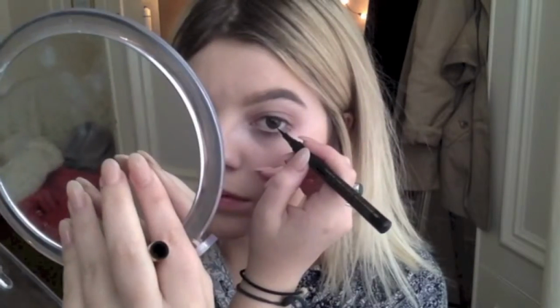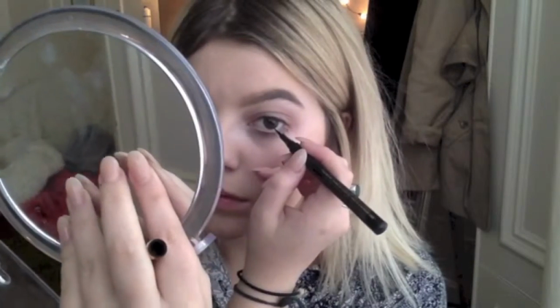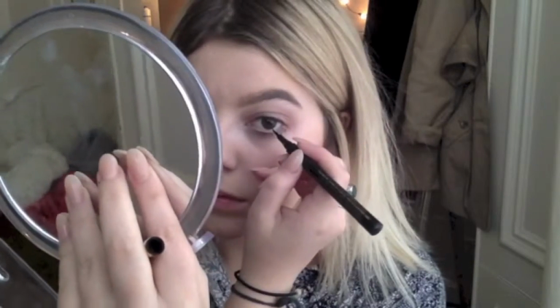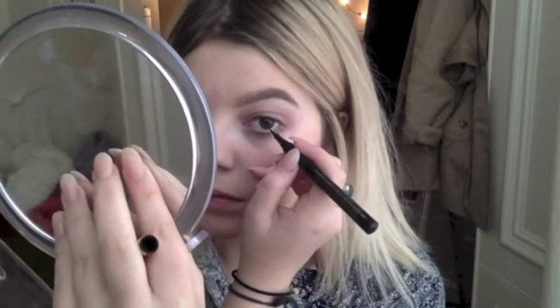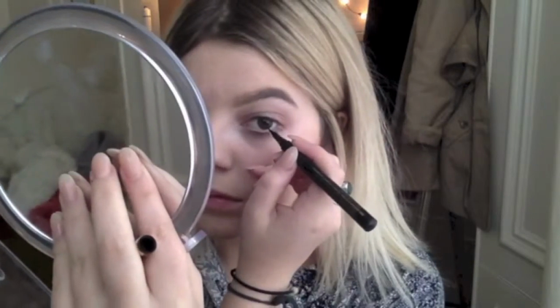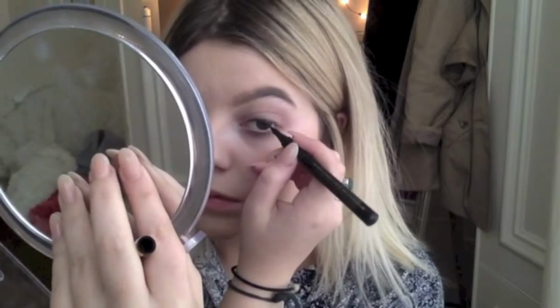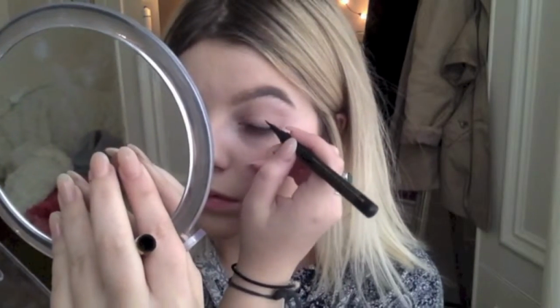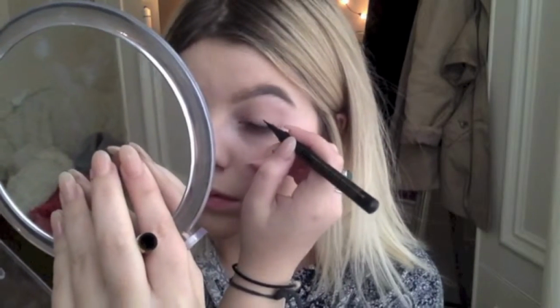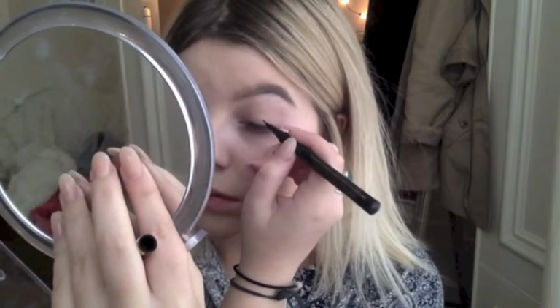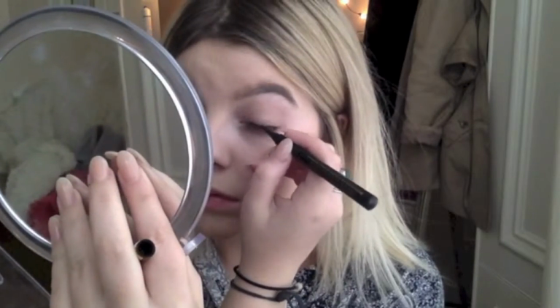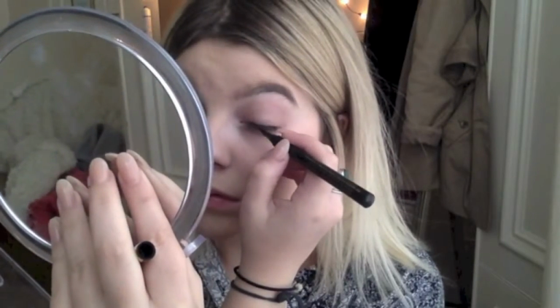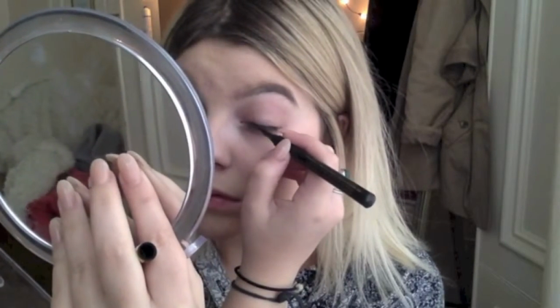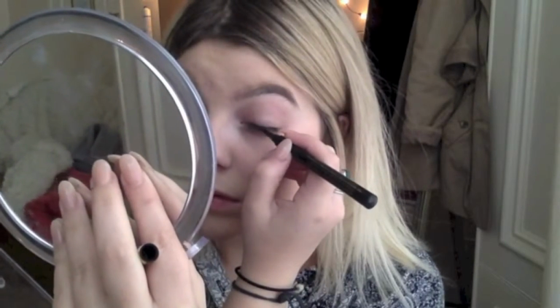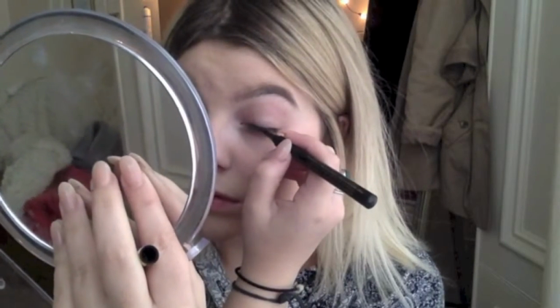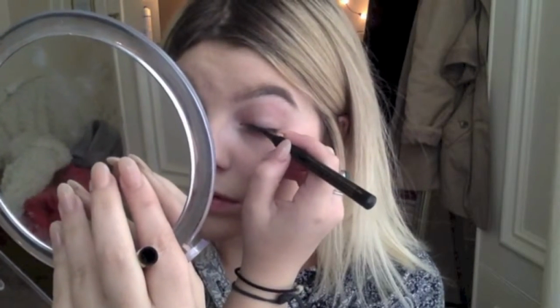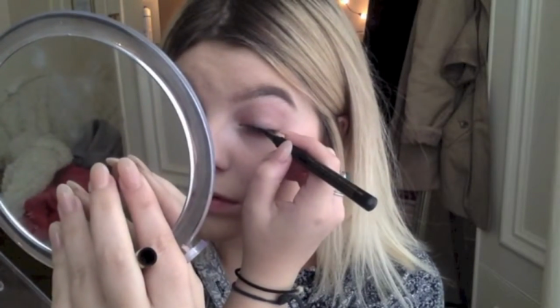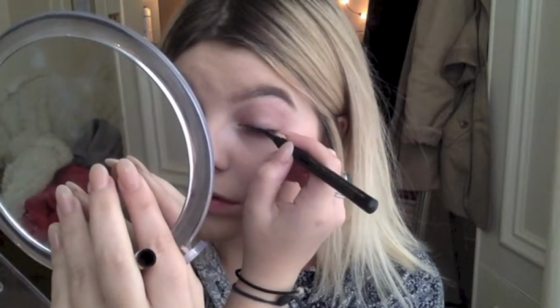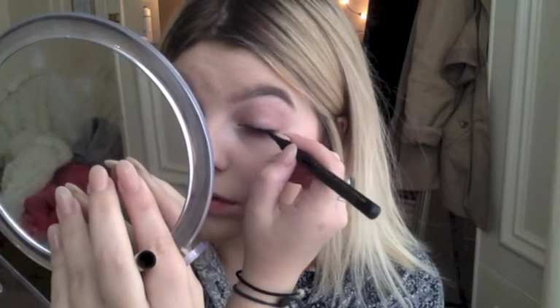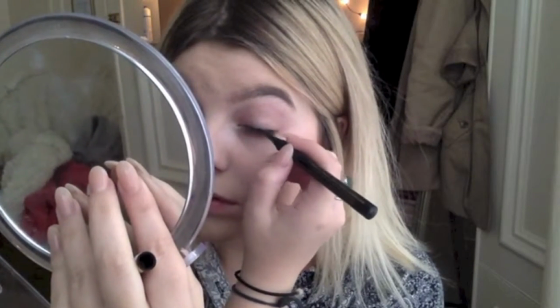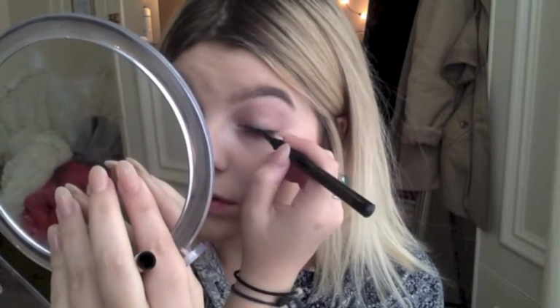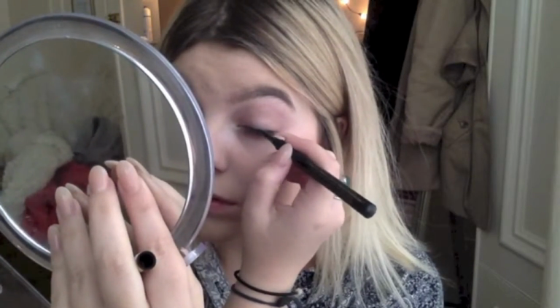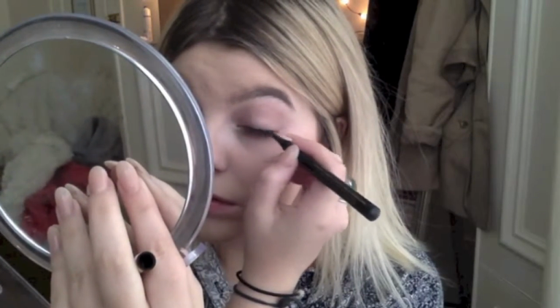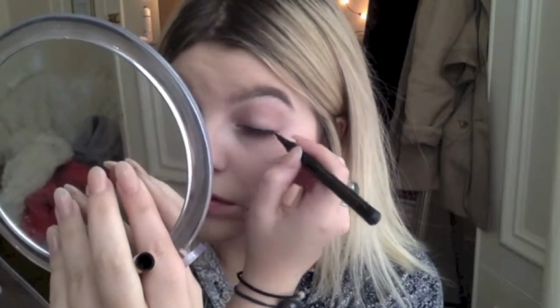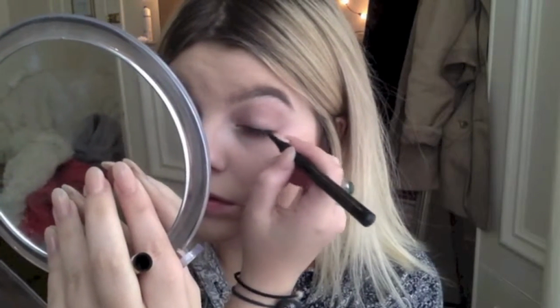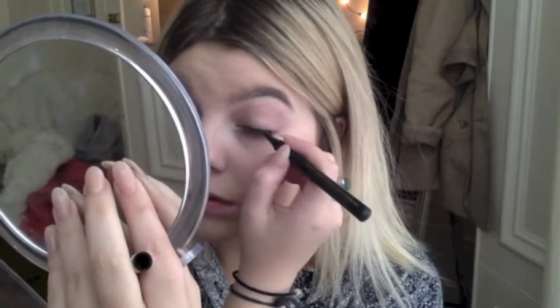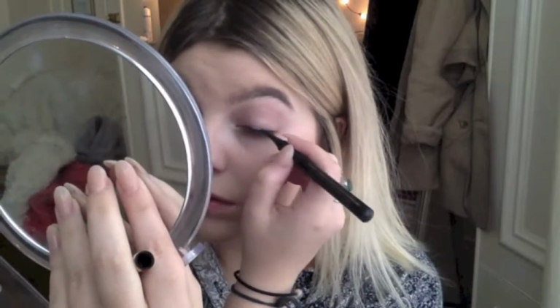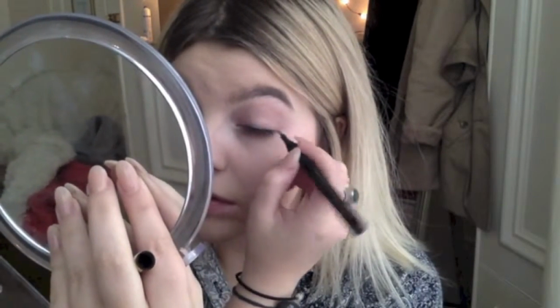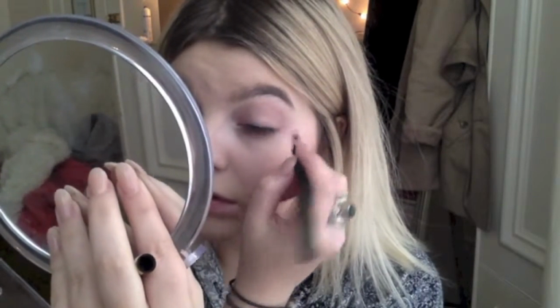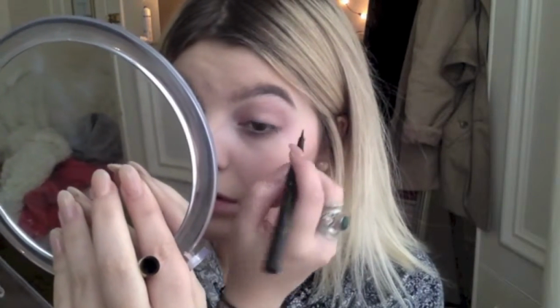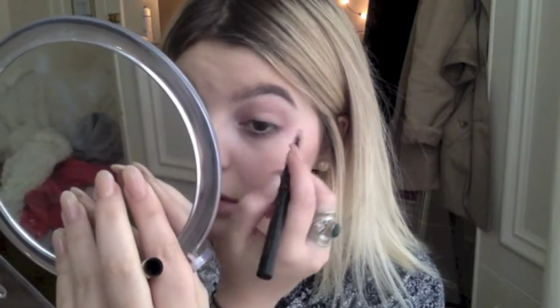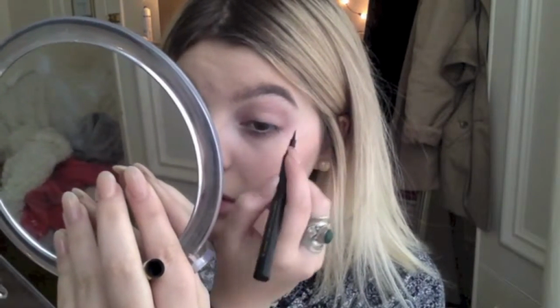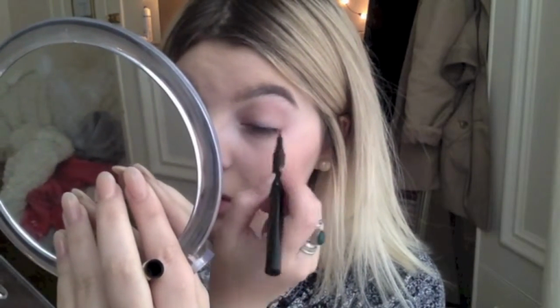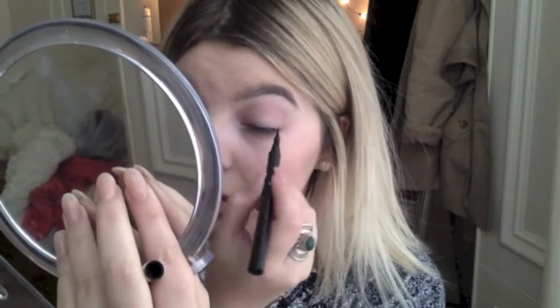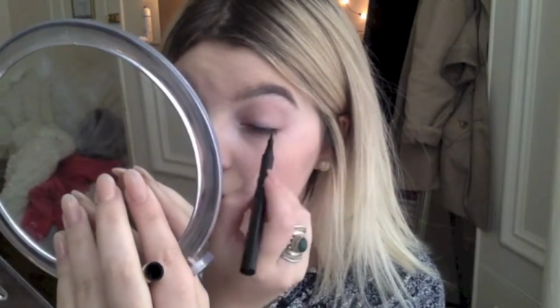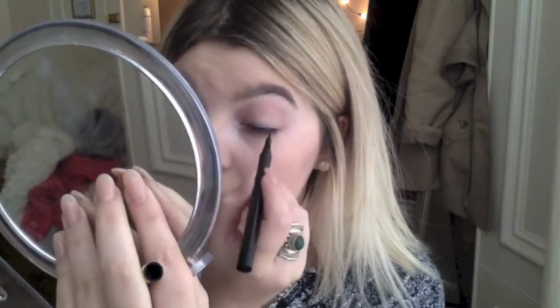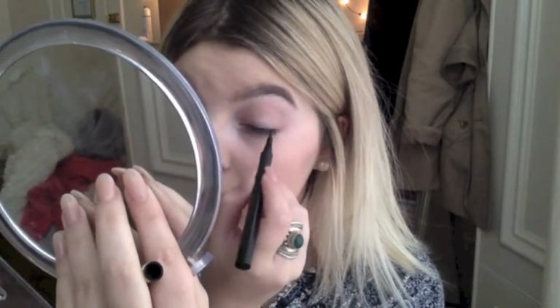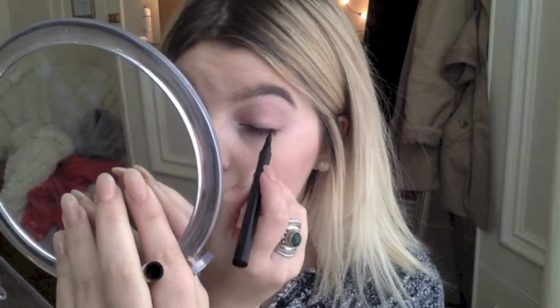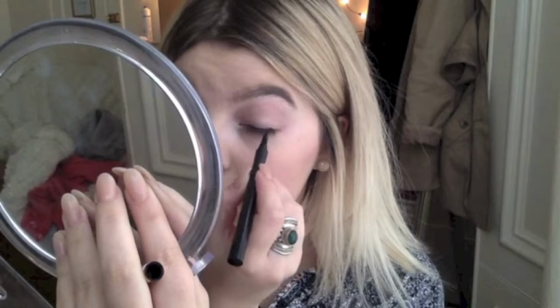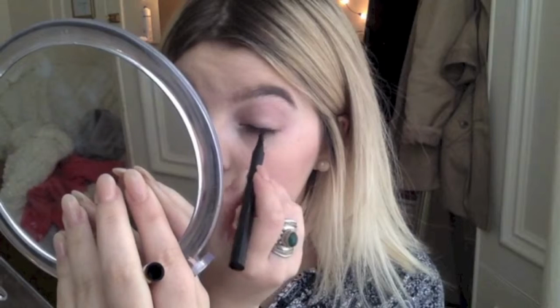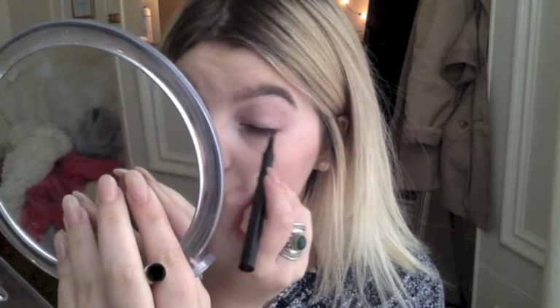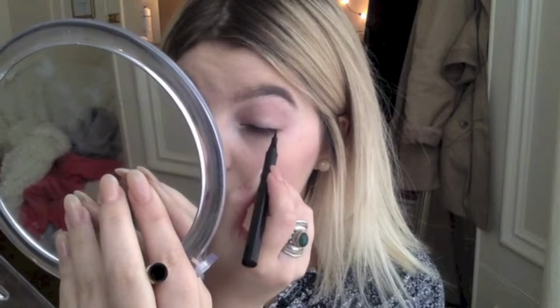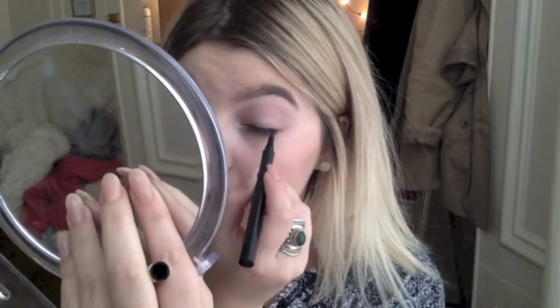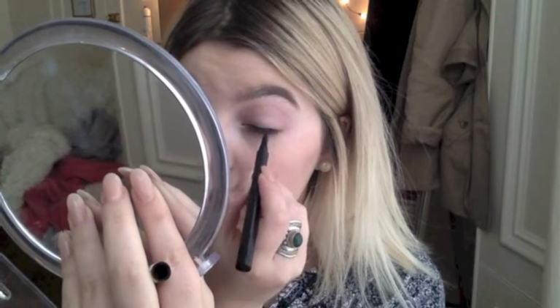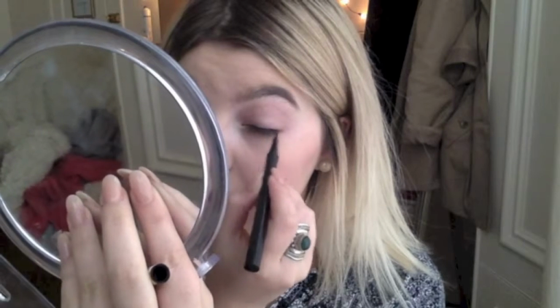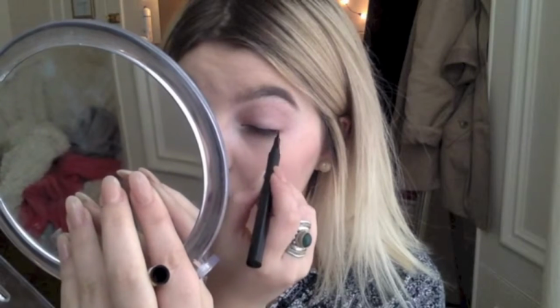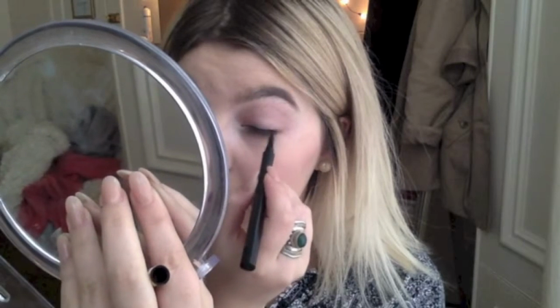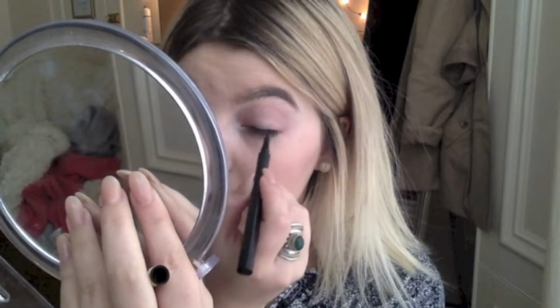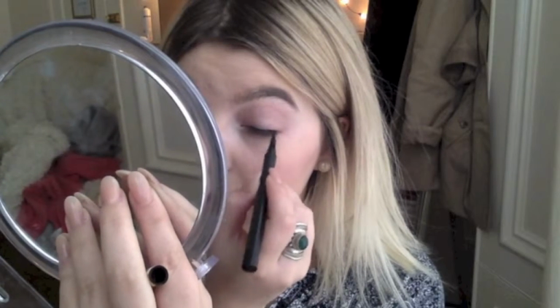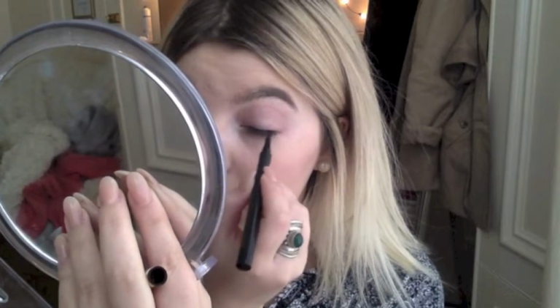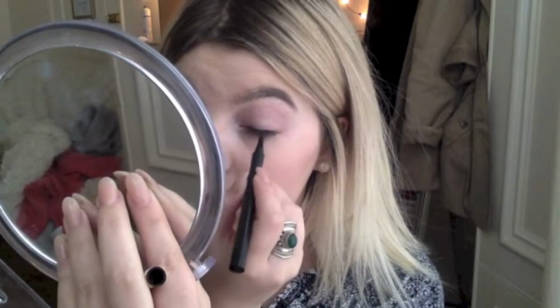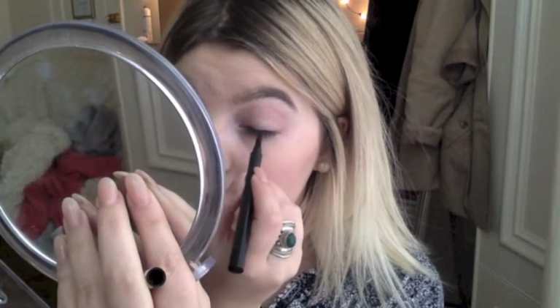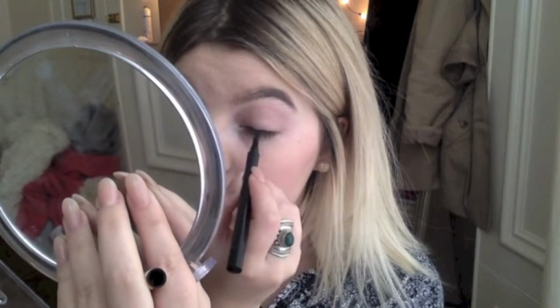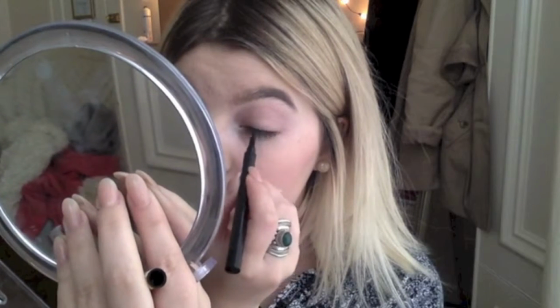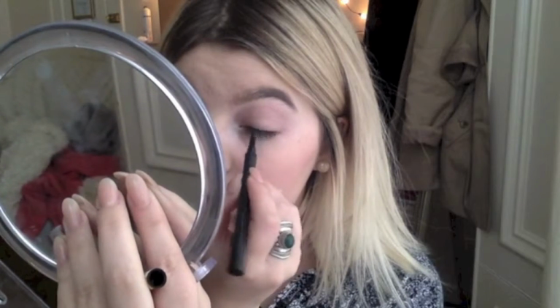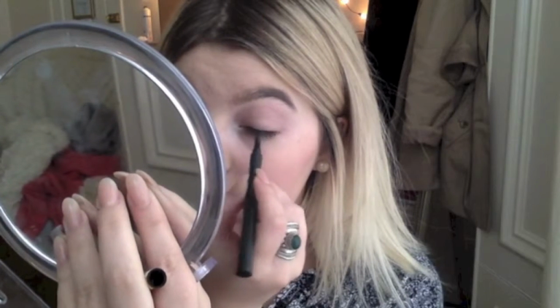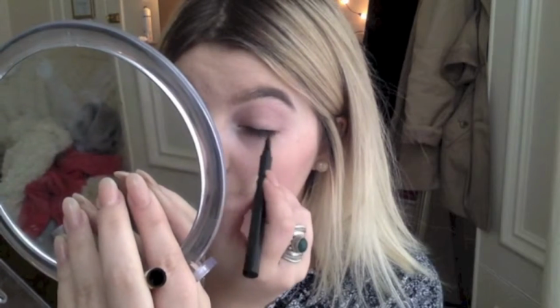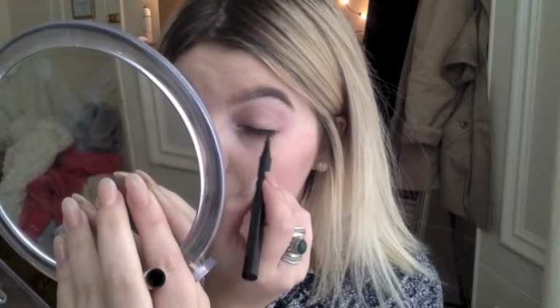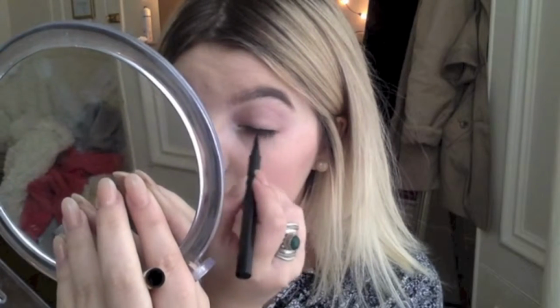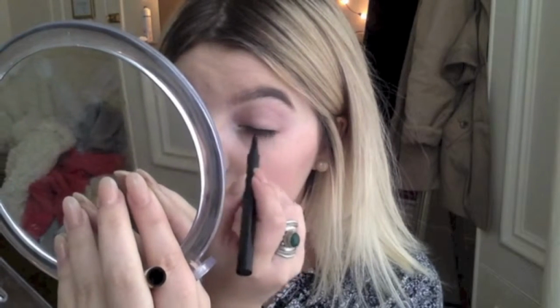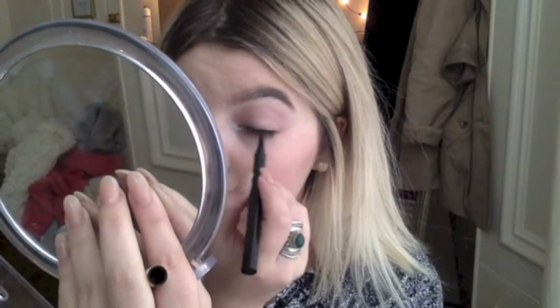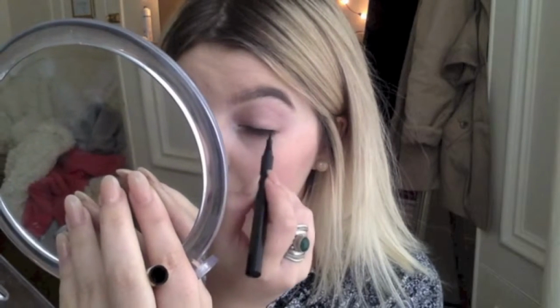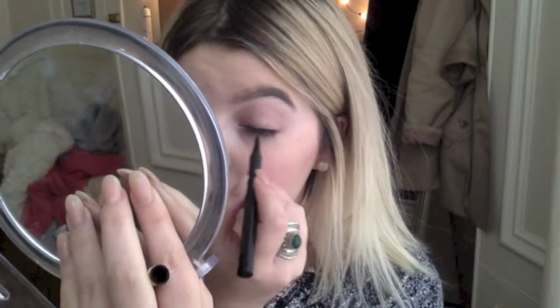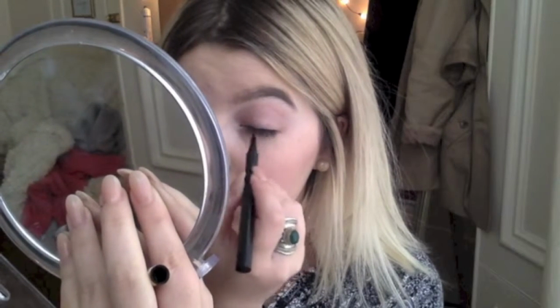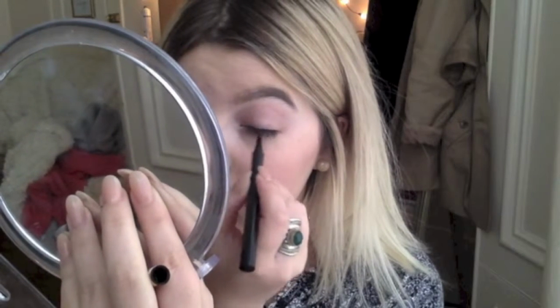First, create a thin line starting from the middle, then make it thin in the corner of your eye and gradually make it thicker.